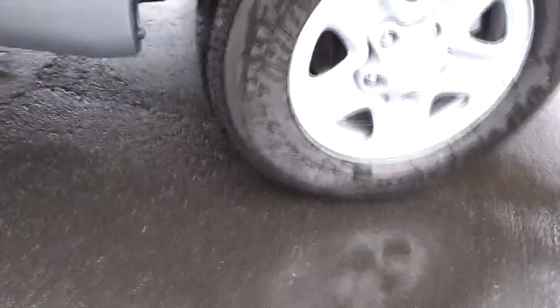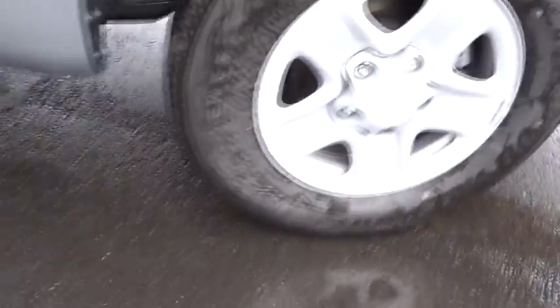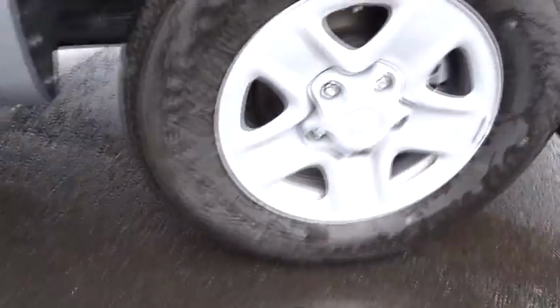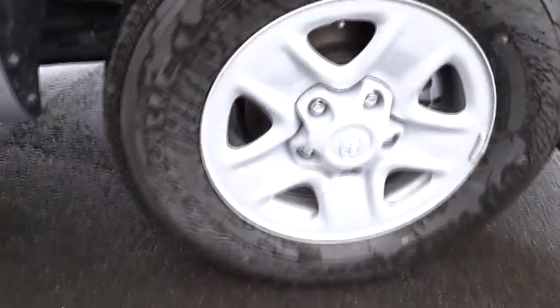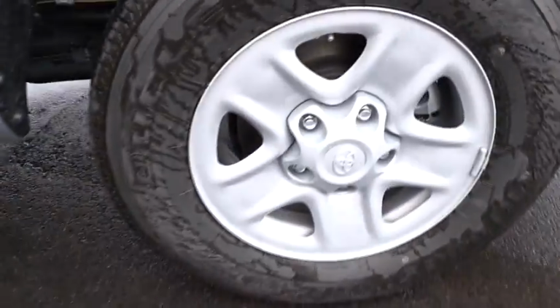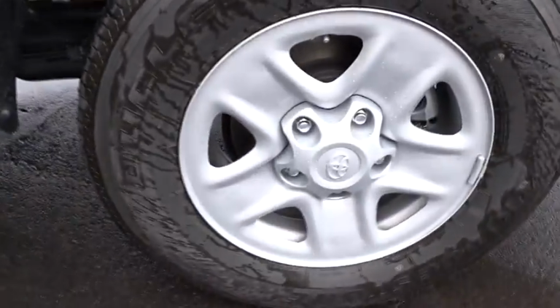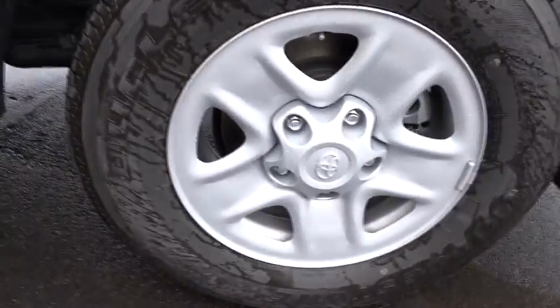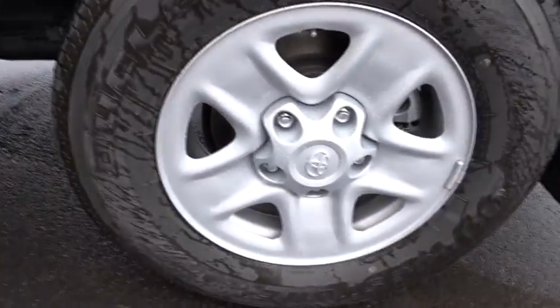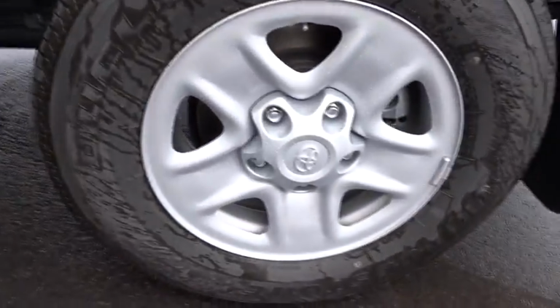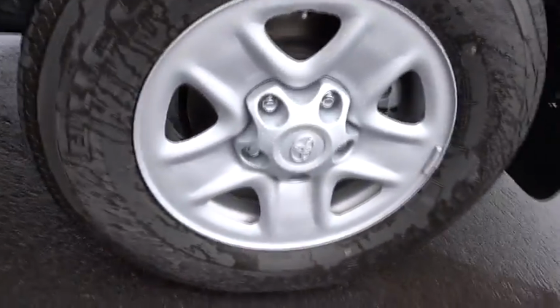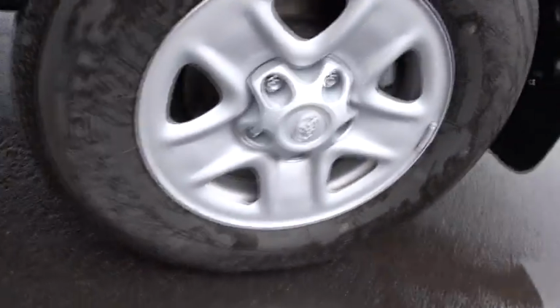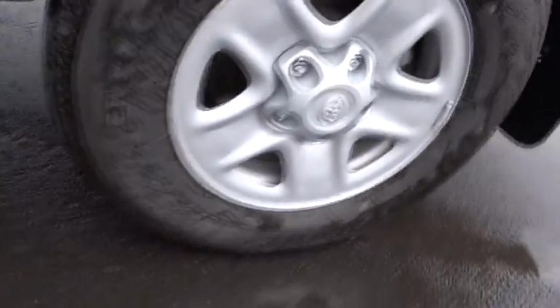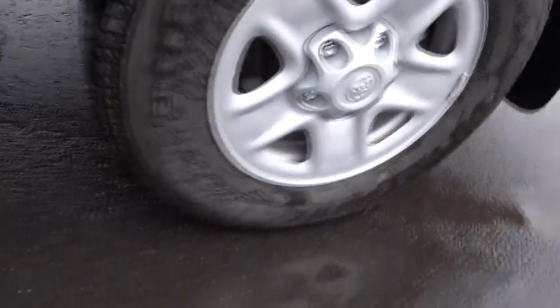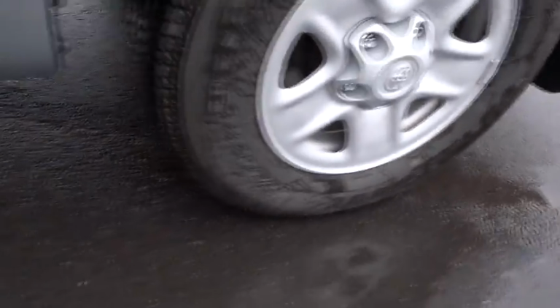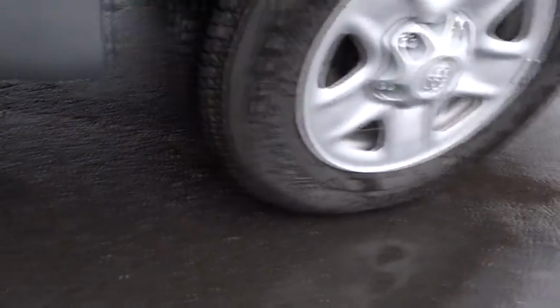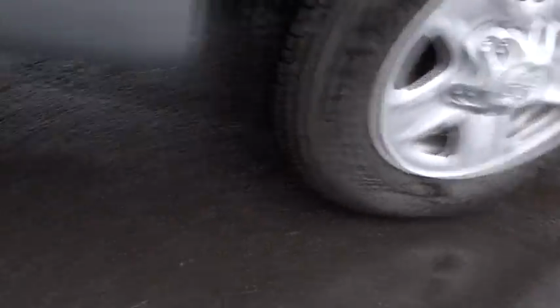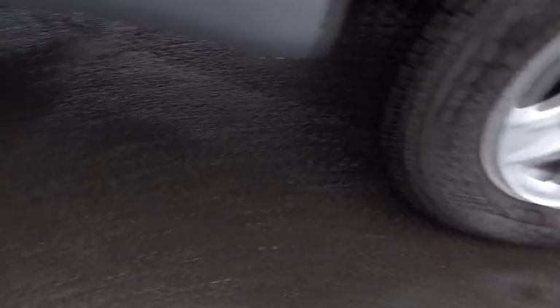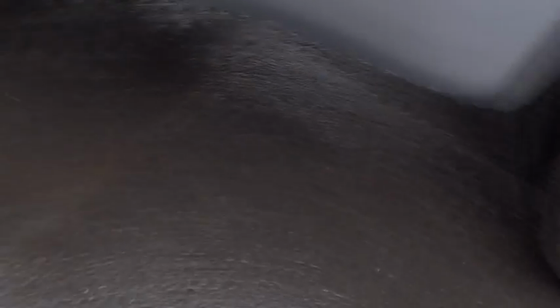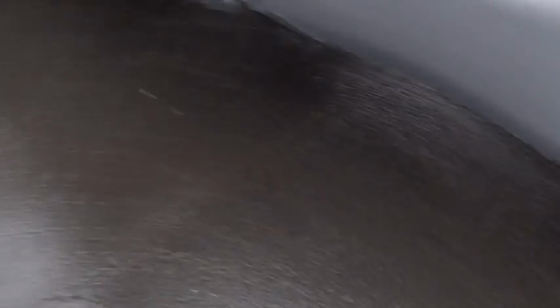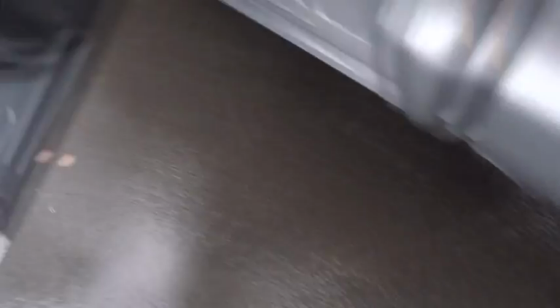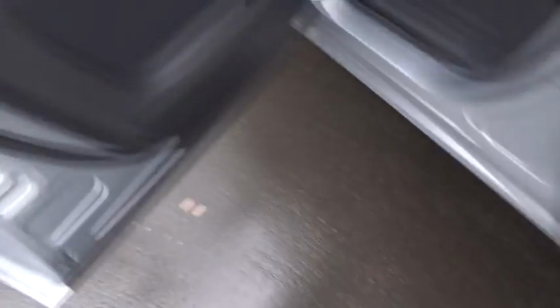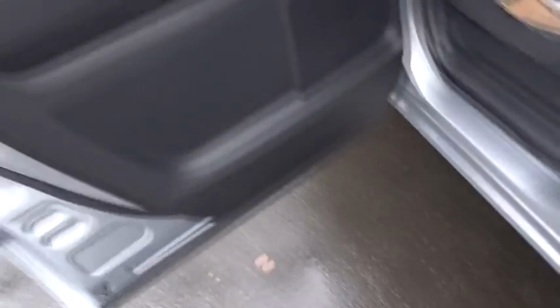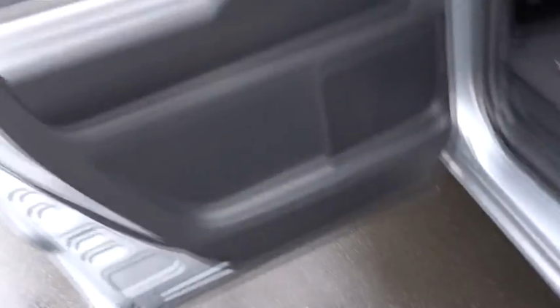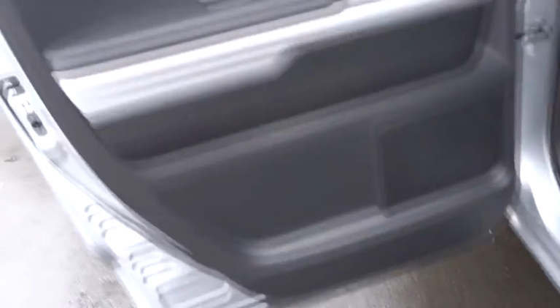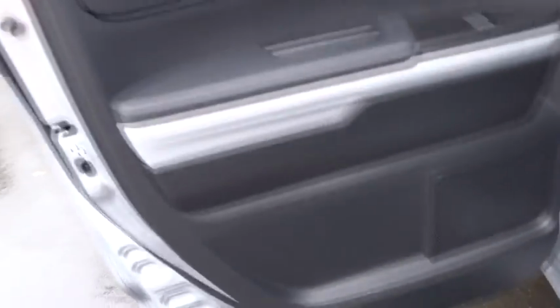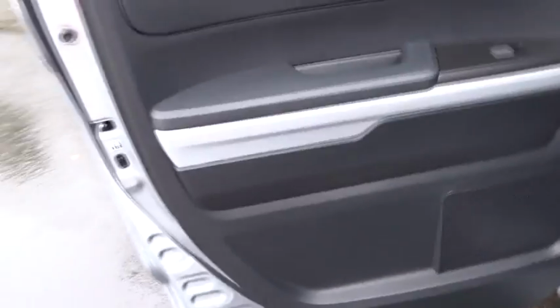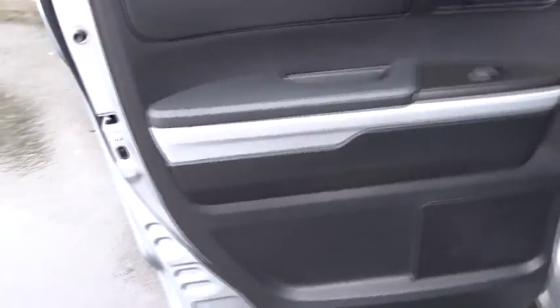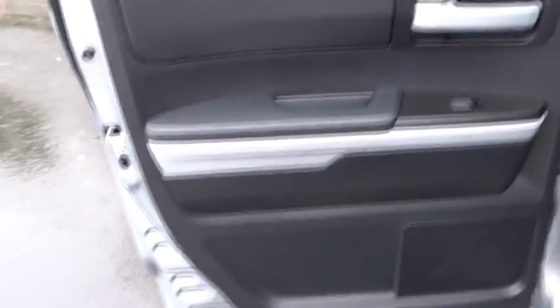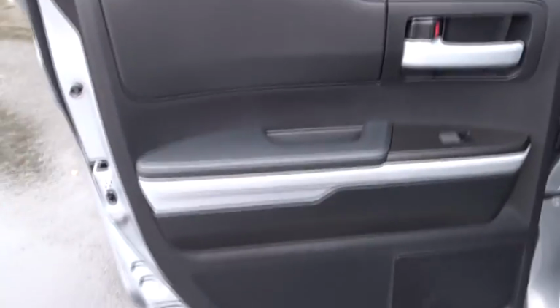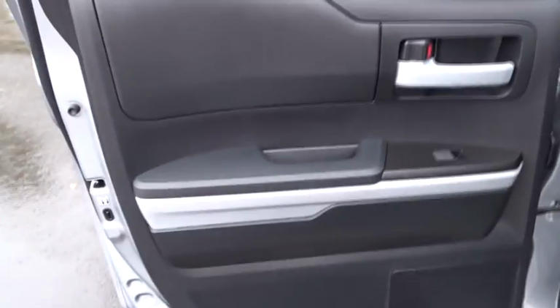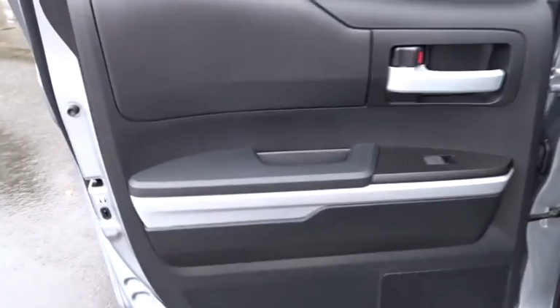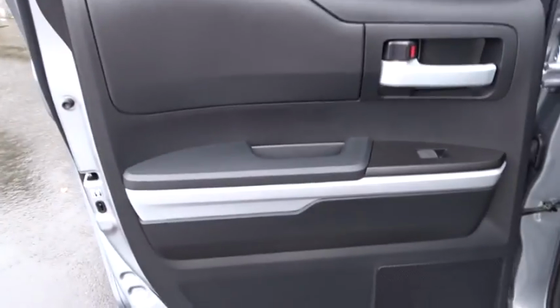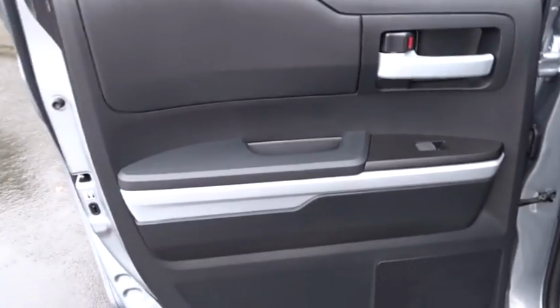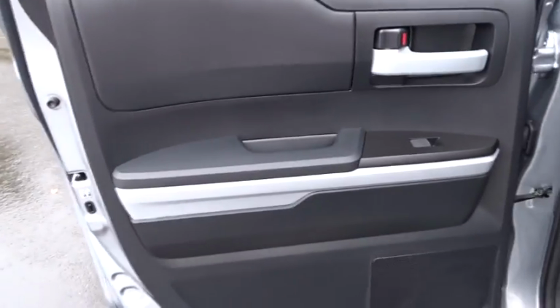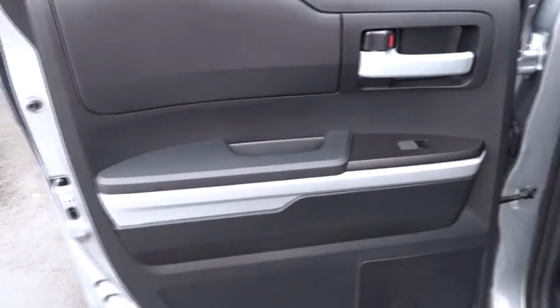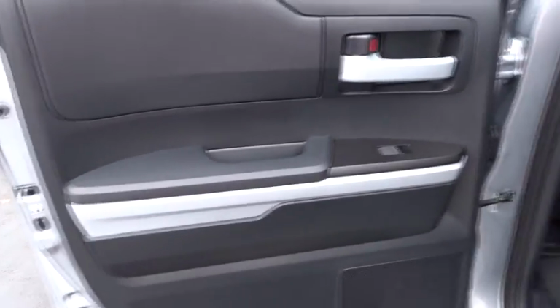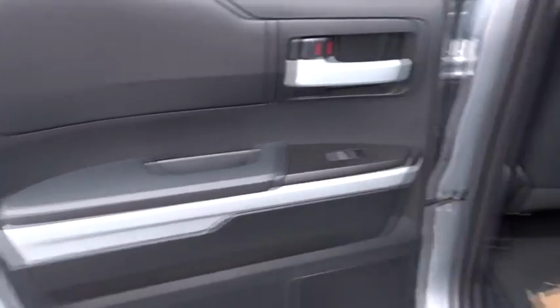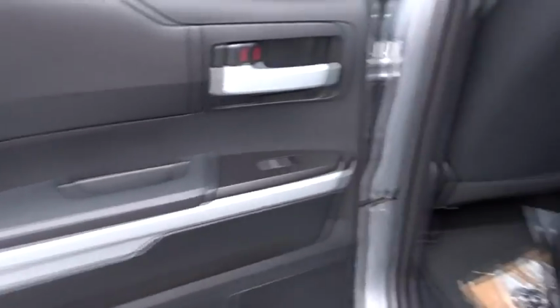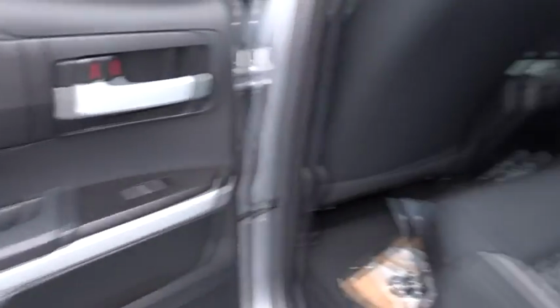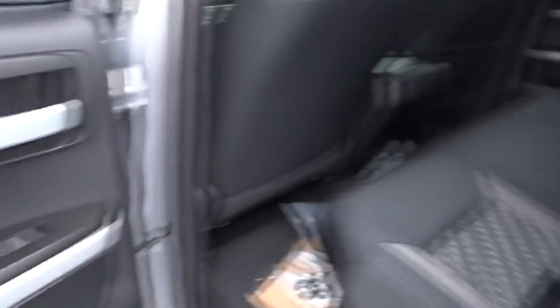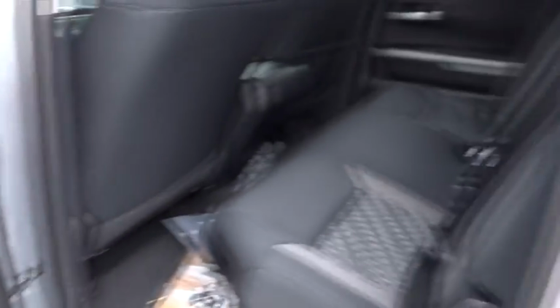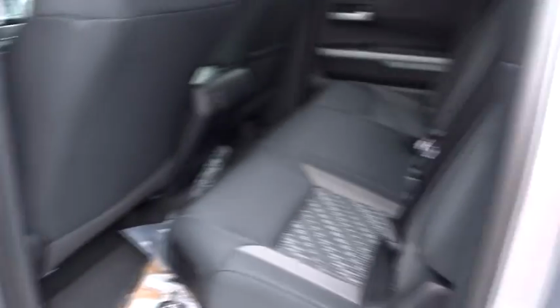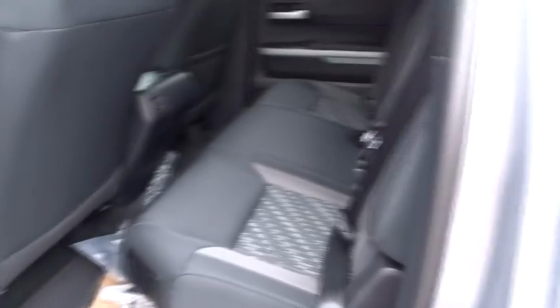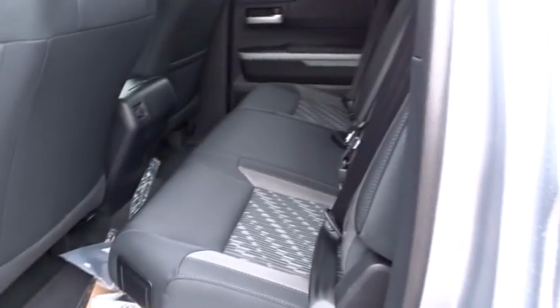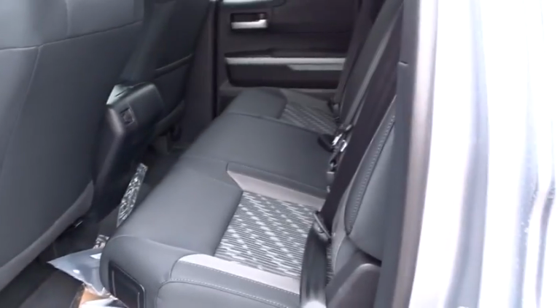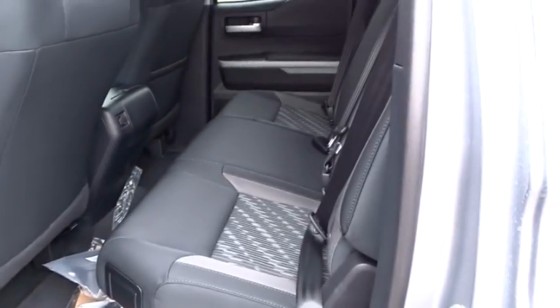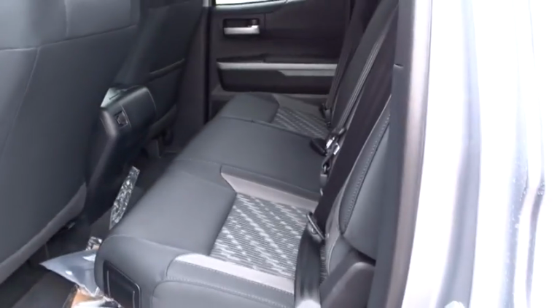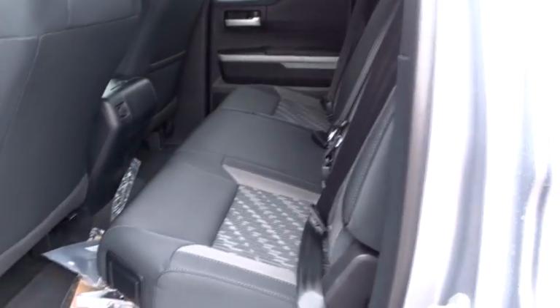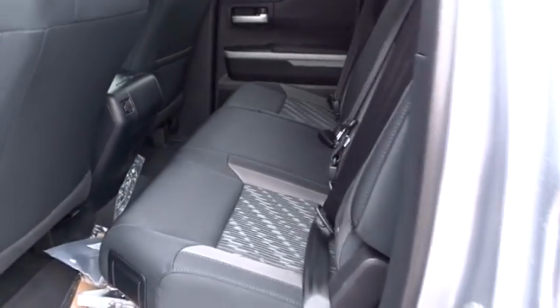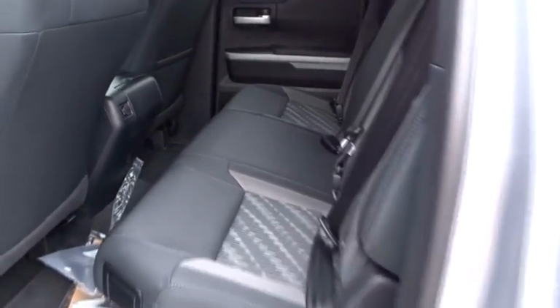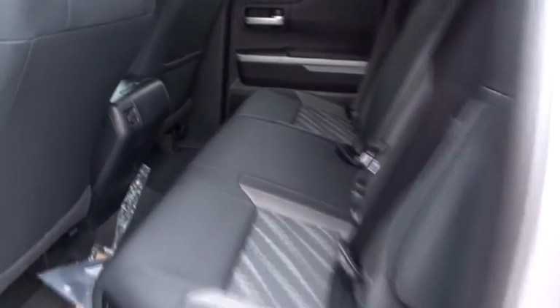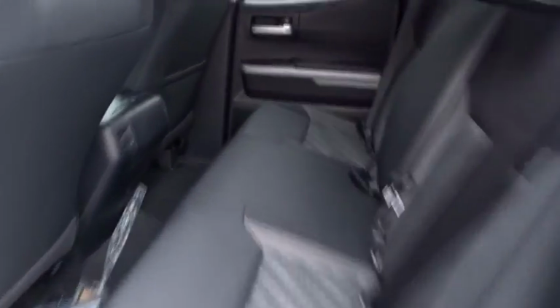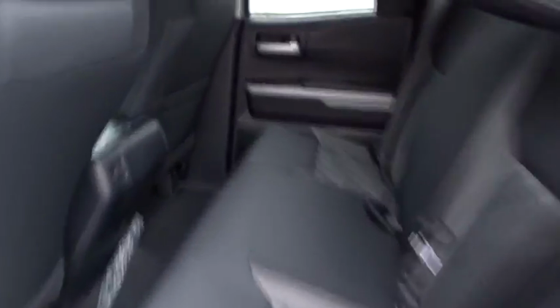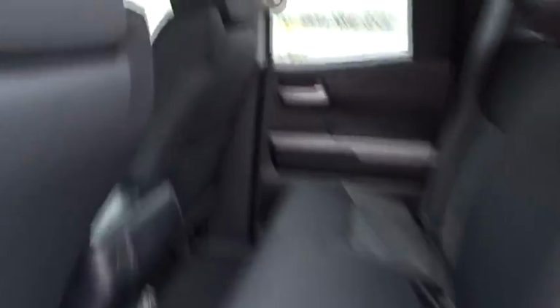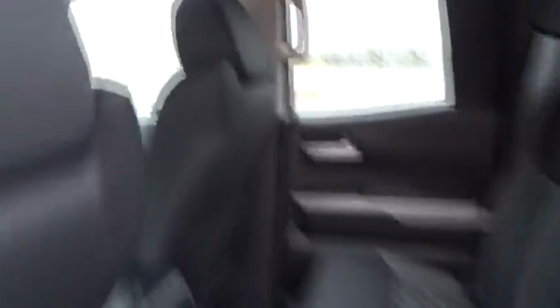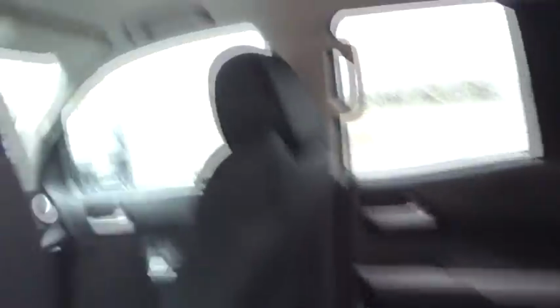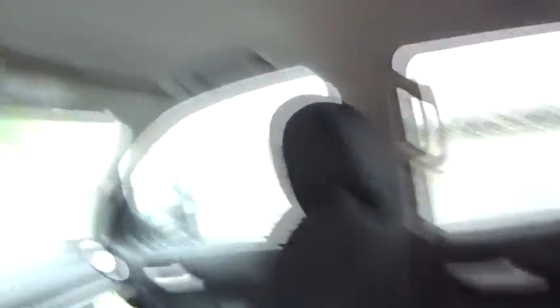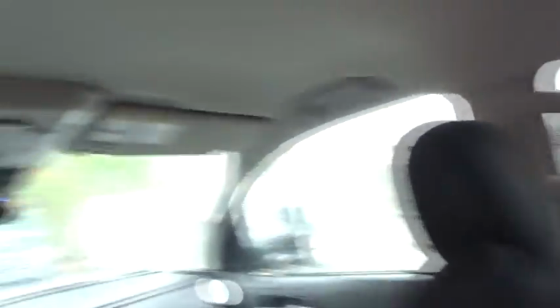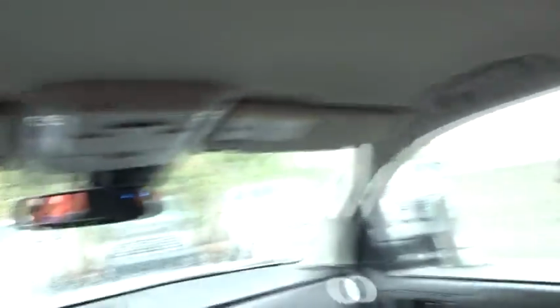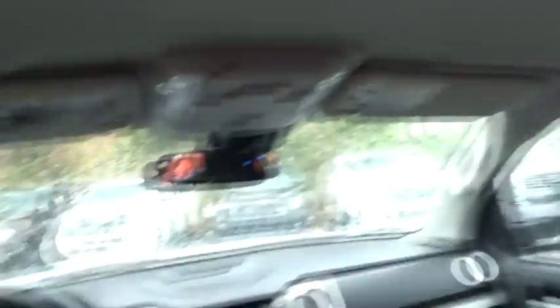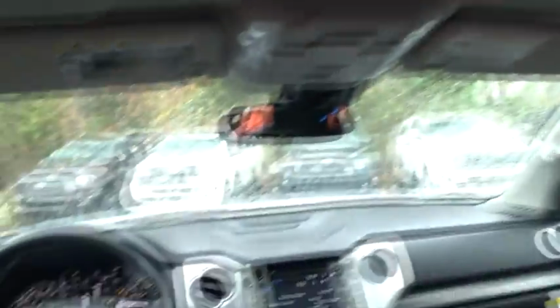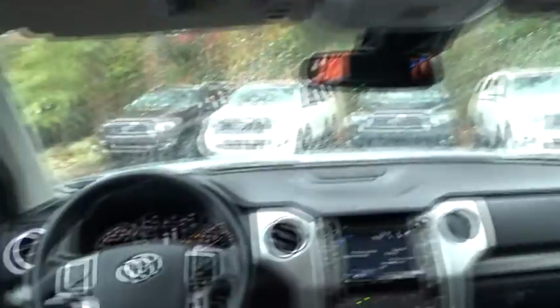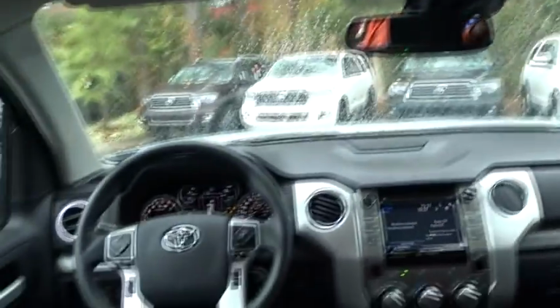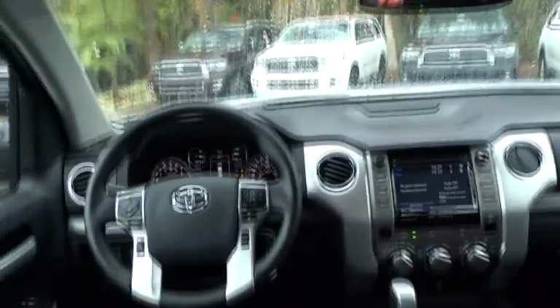the Tundra is the perfect mix of power and efficiency. If you like it online, you'll love it in your driveway. Take it for a spin today.